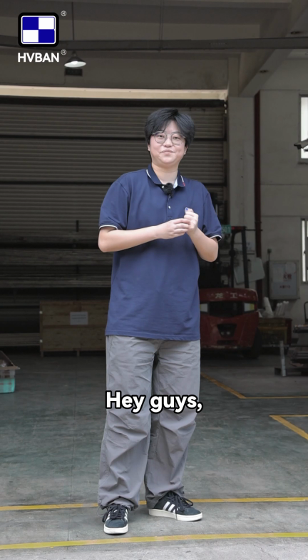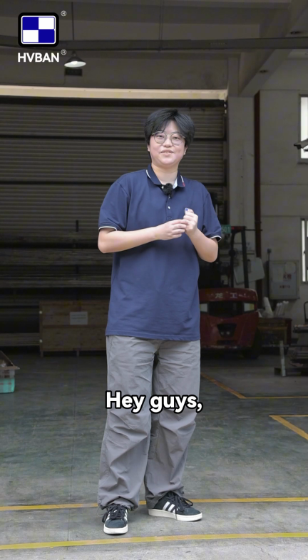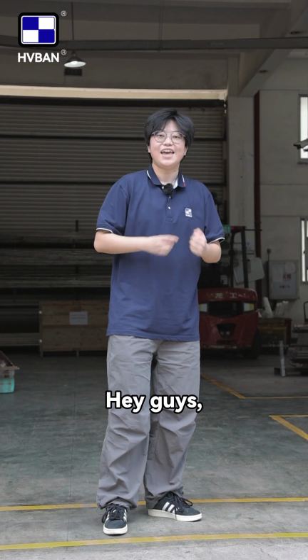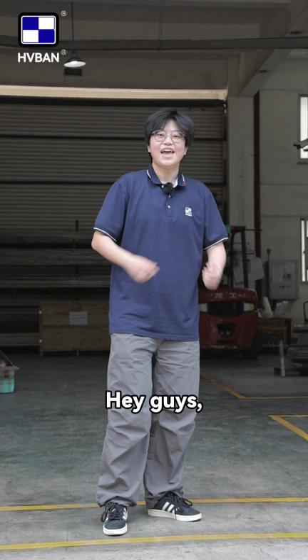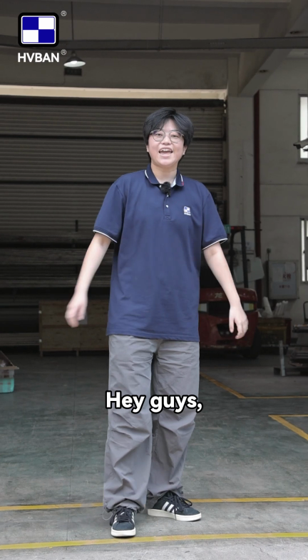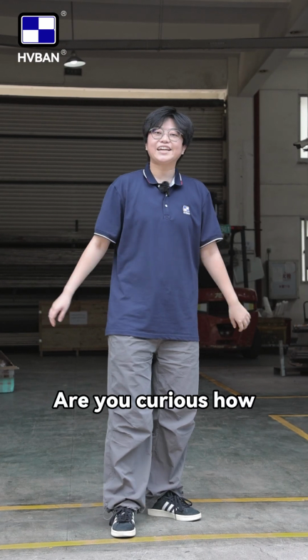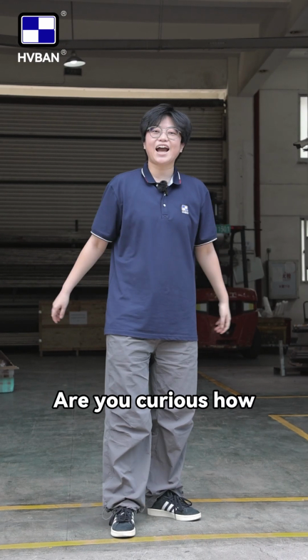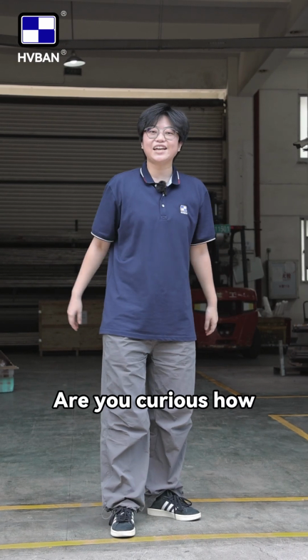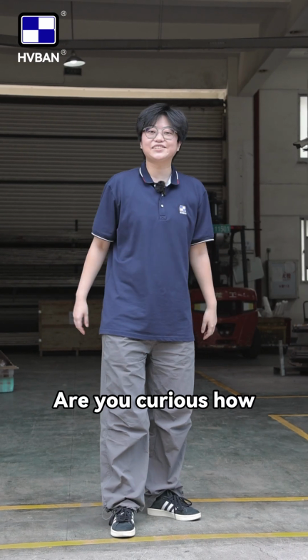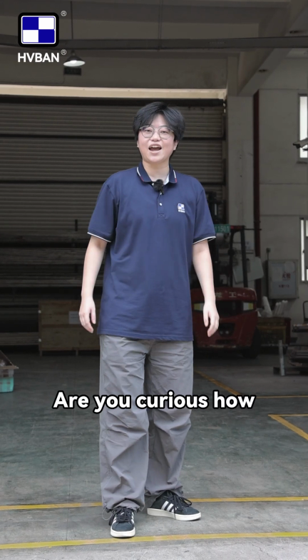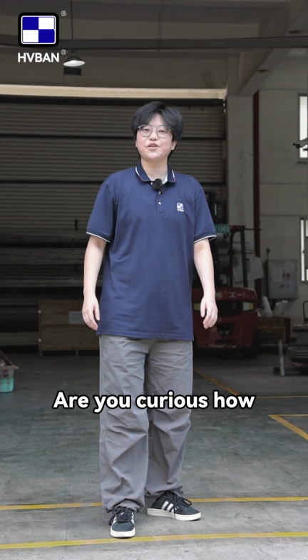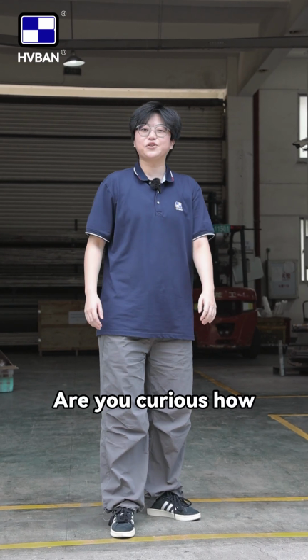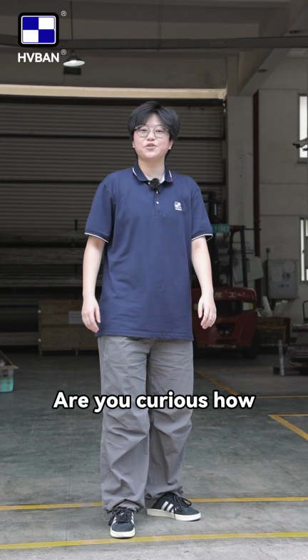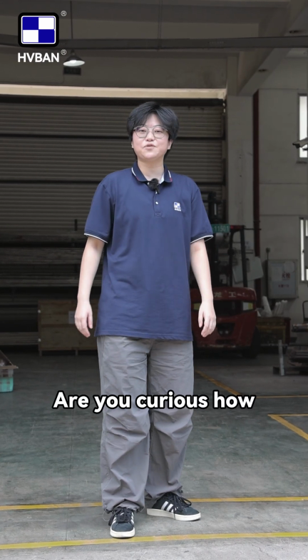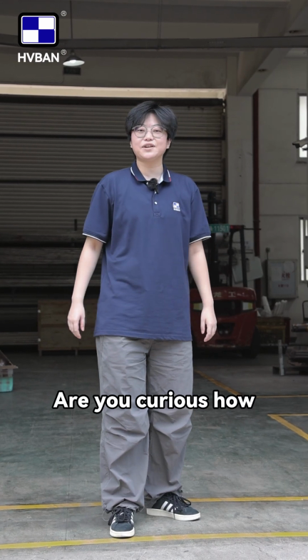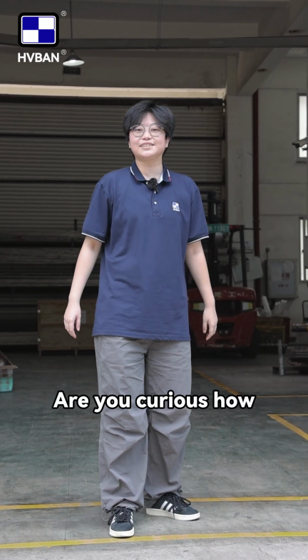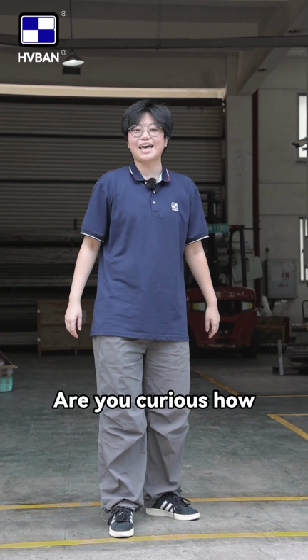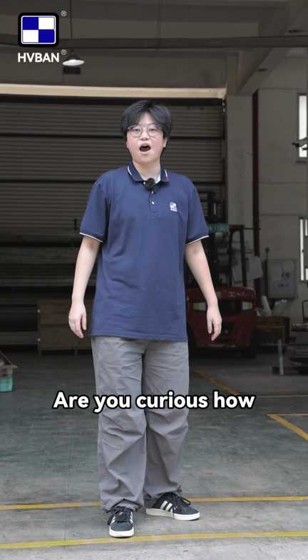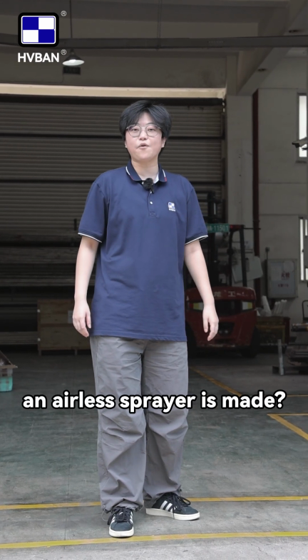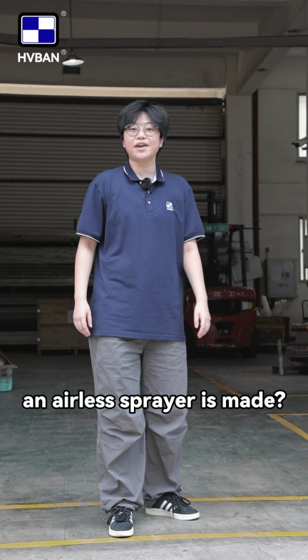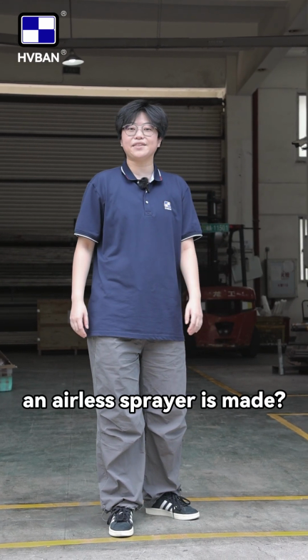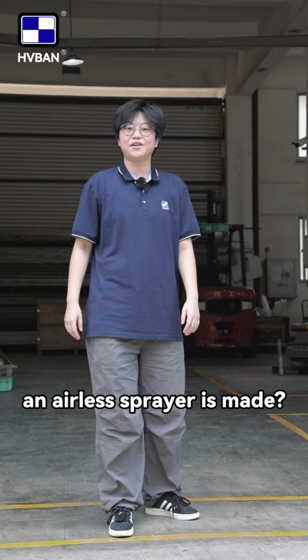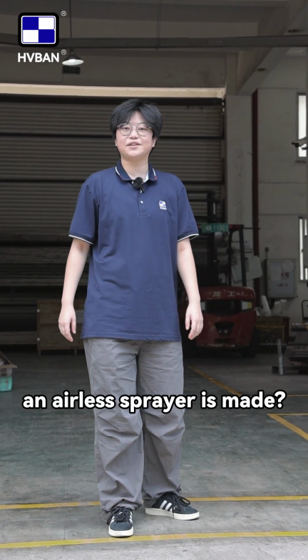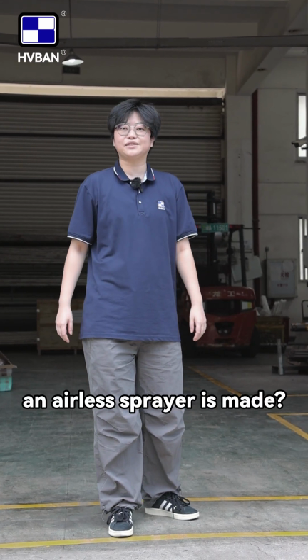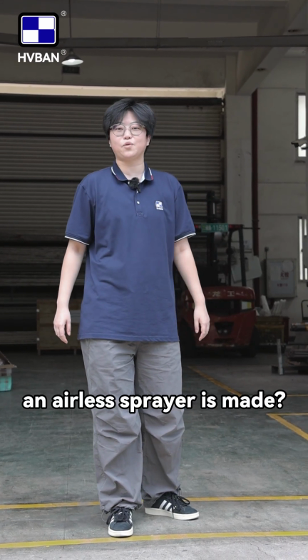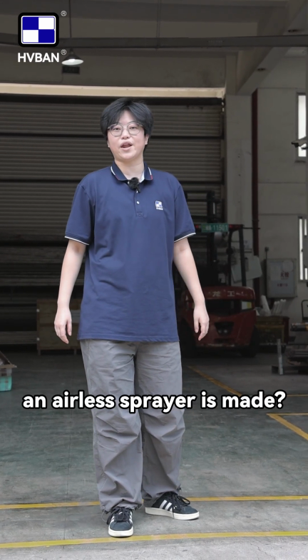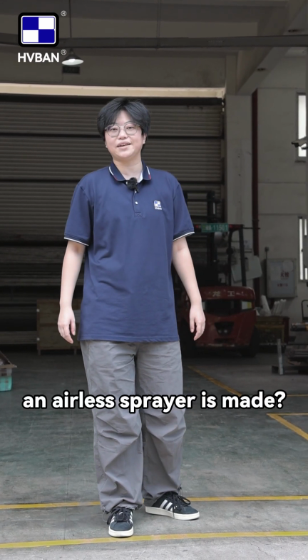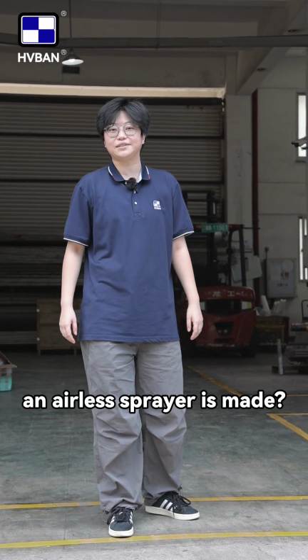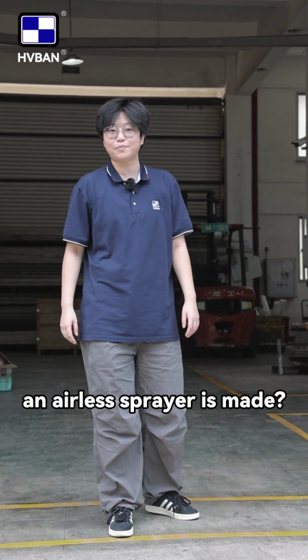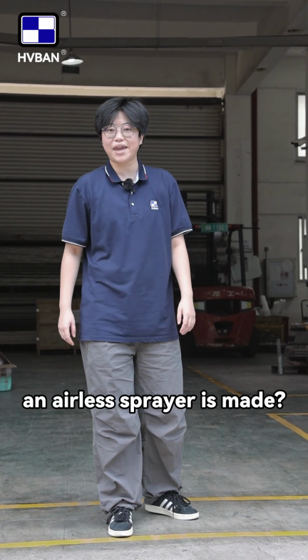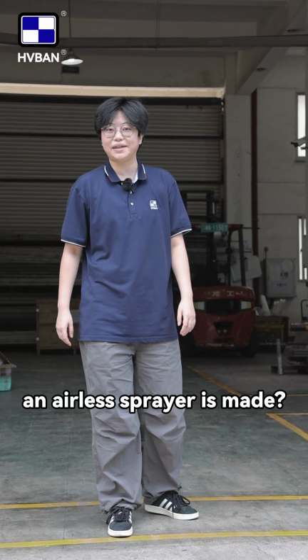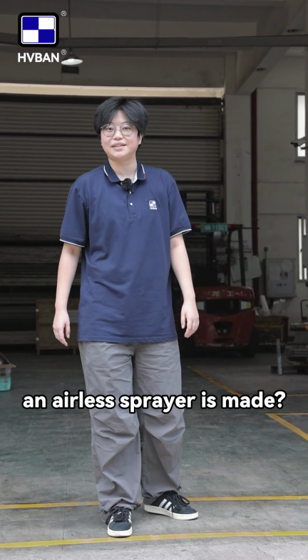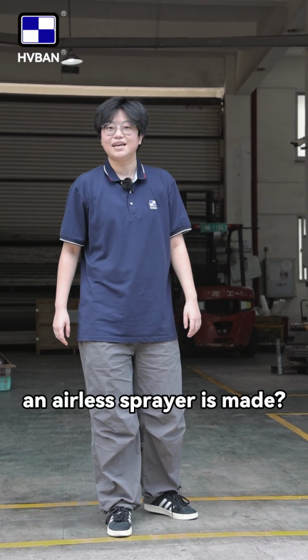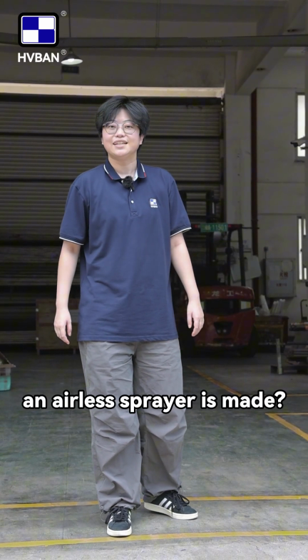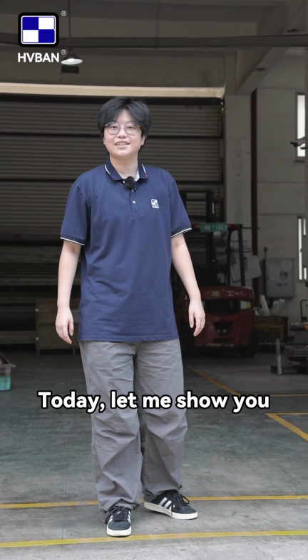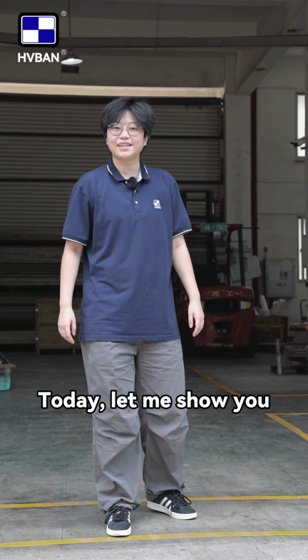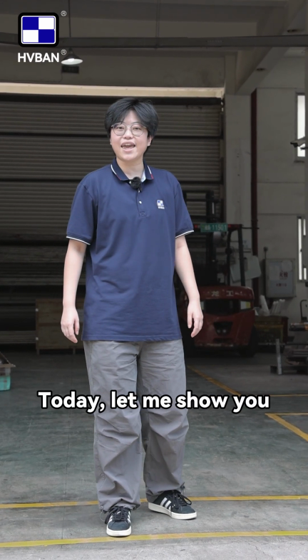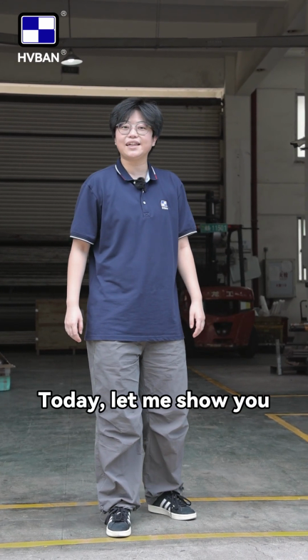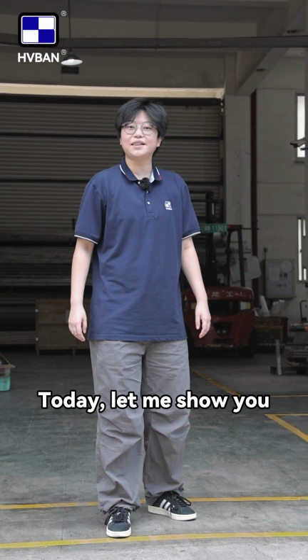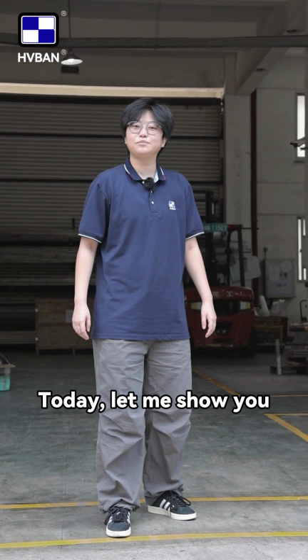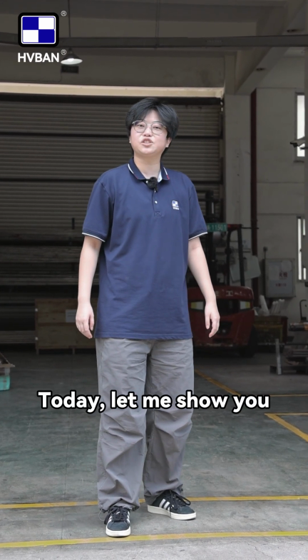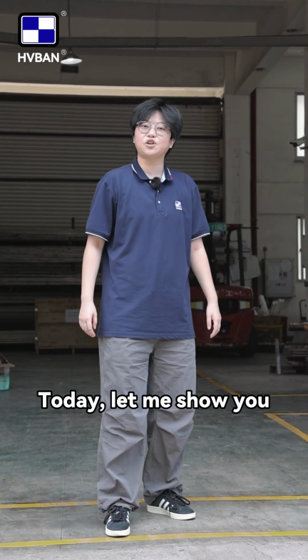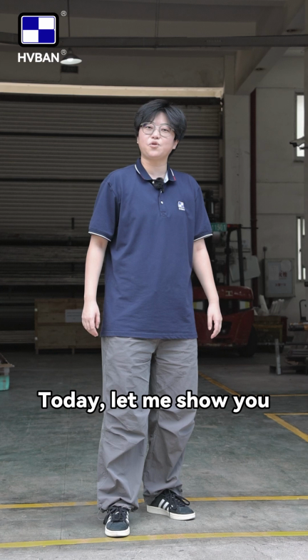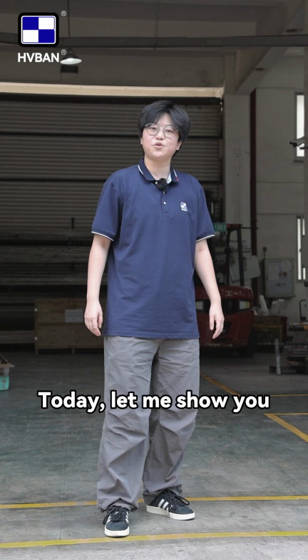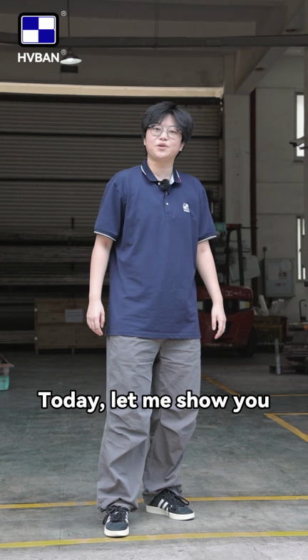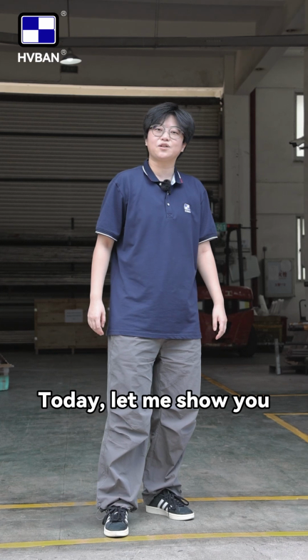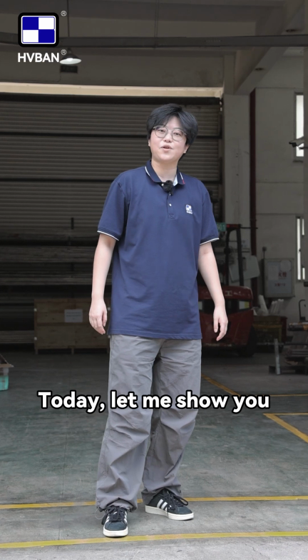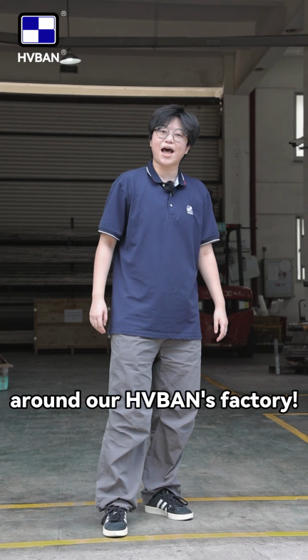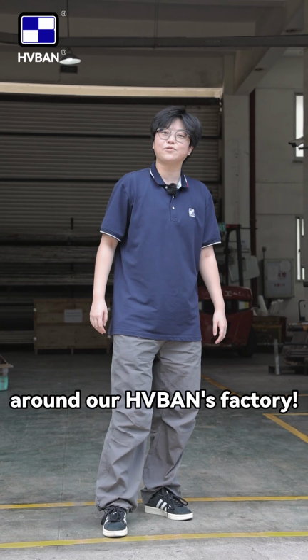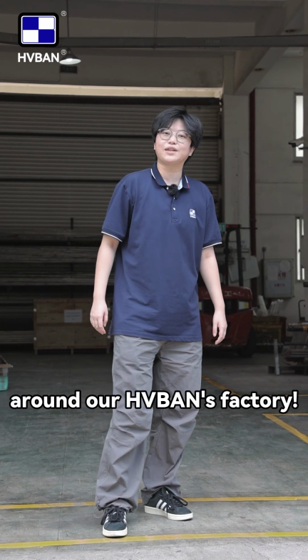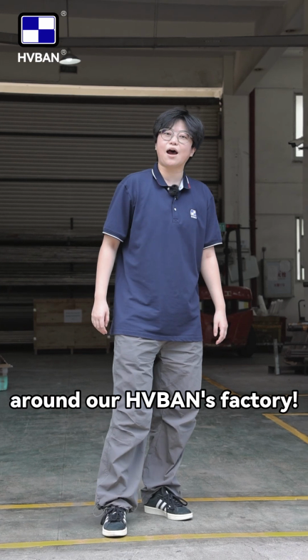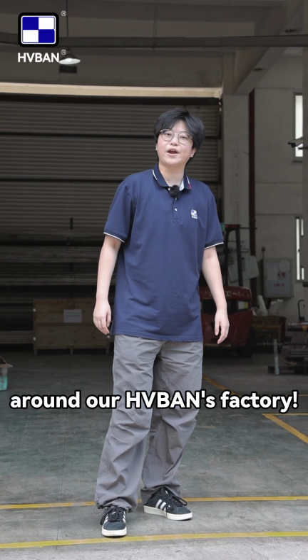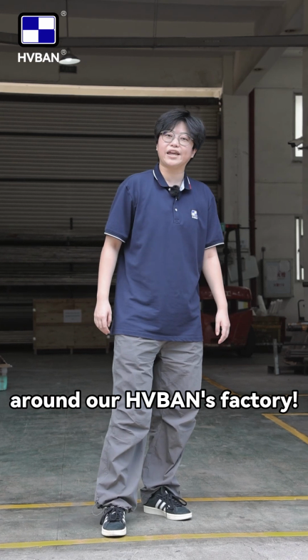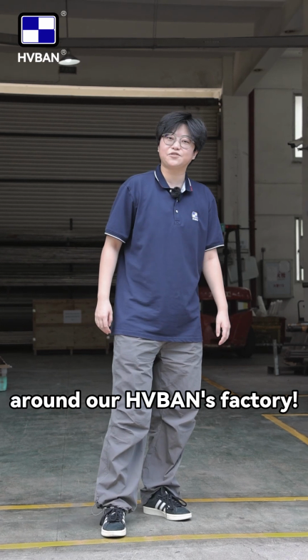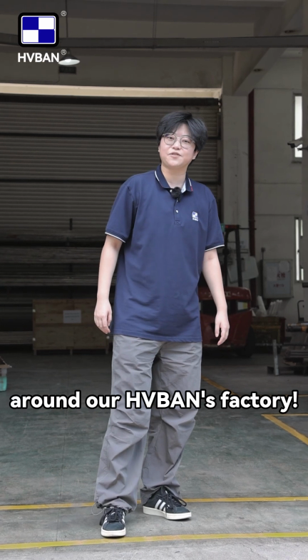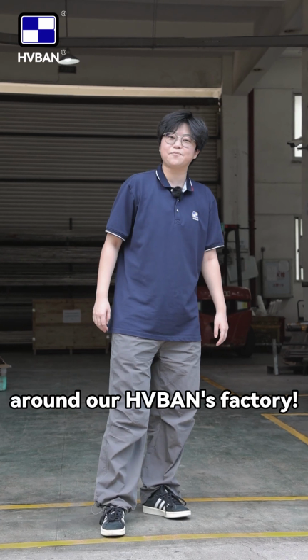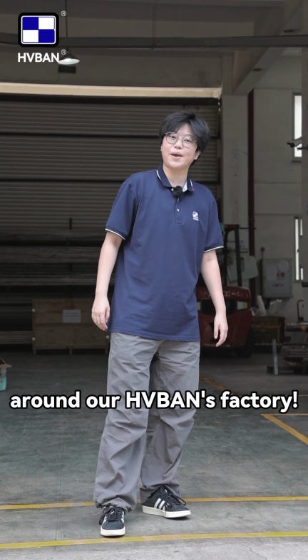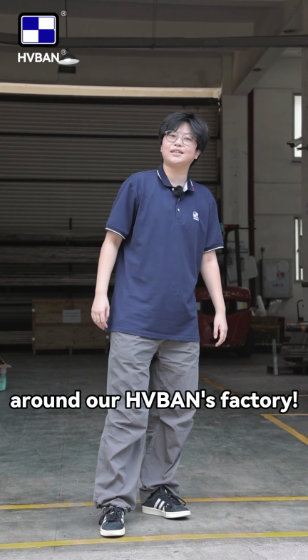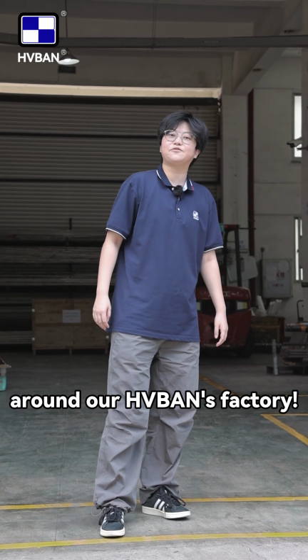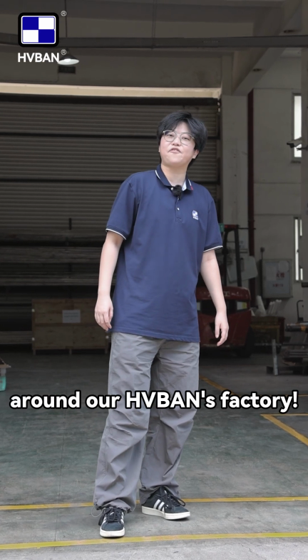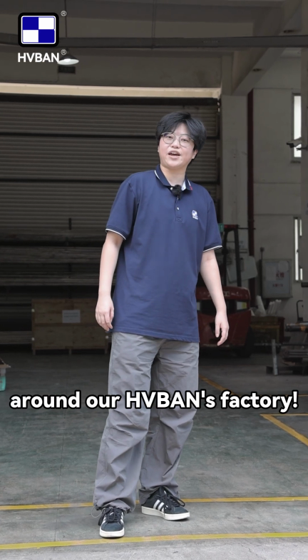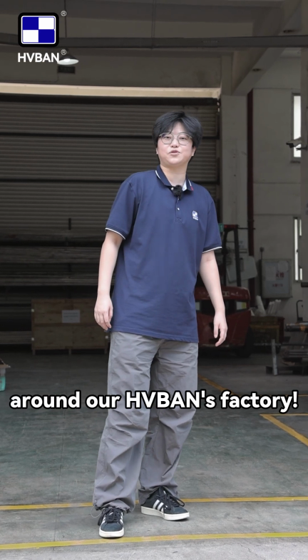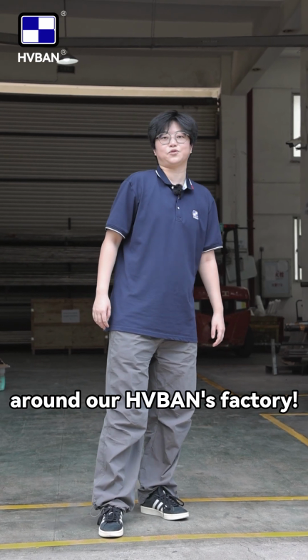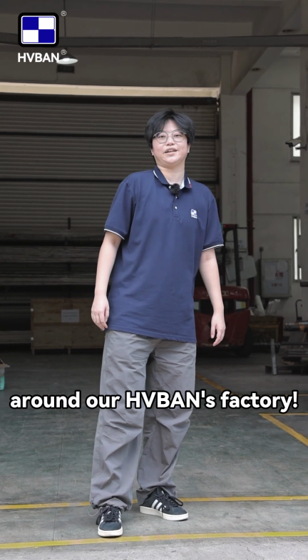Hey guys, are you curious how an air sprayer is made? Today, let me show you around our HV-Benz factory.